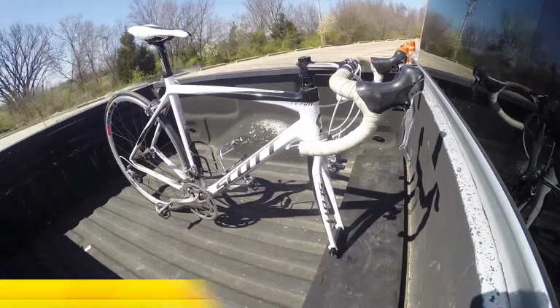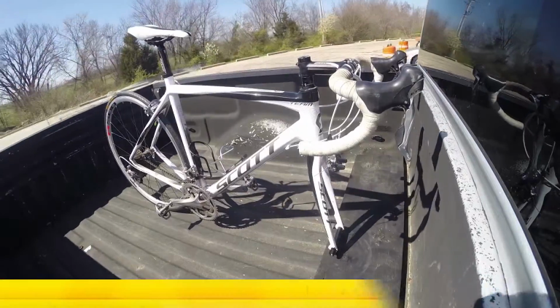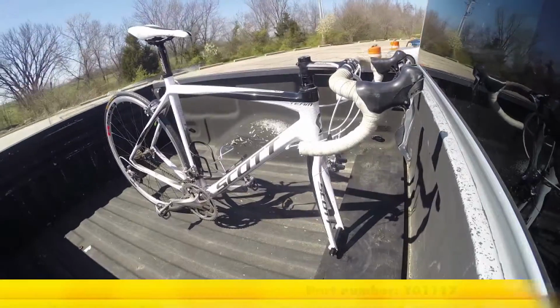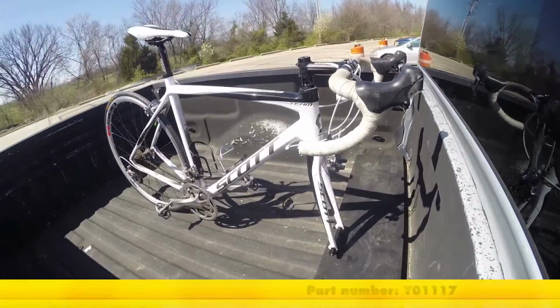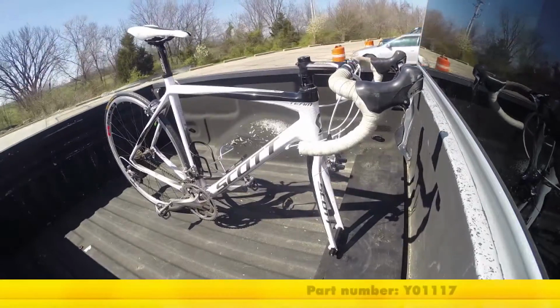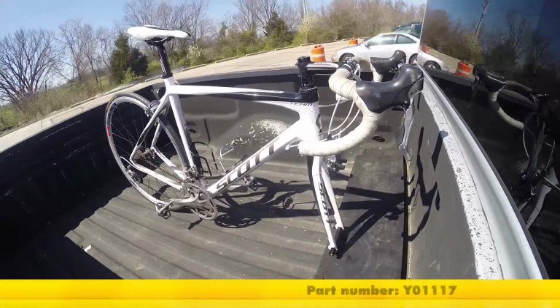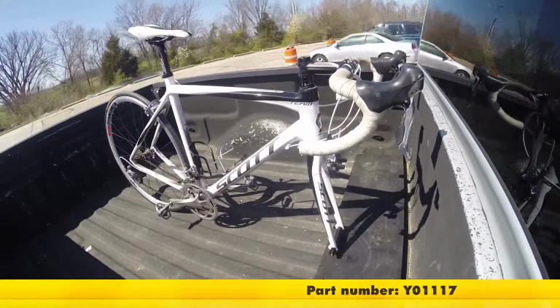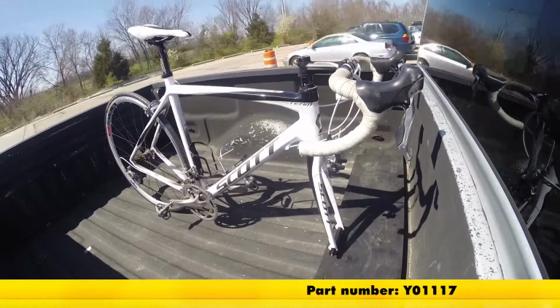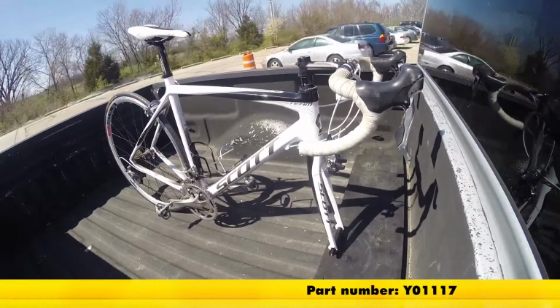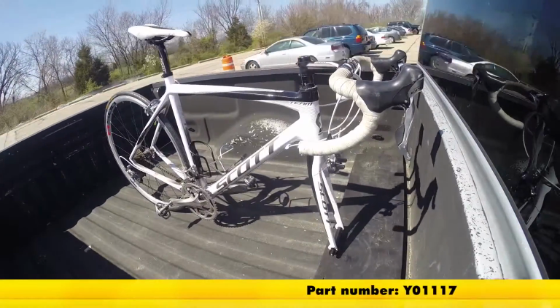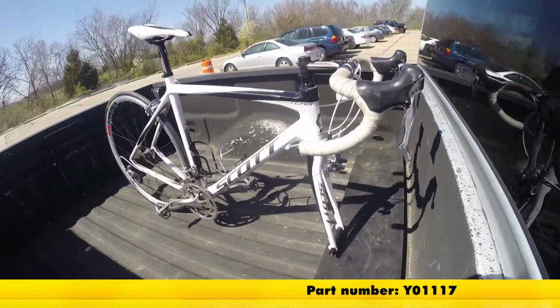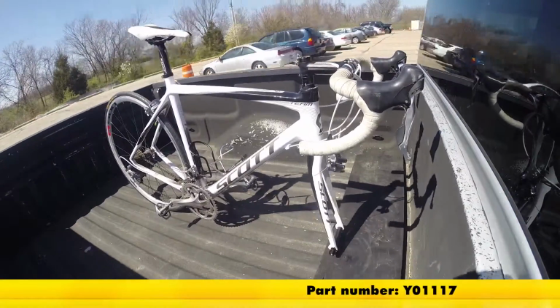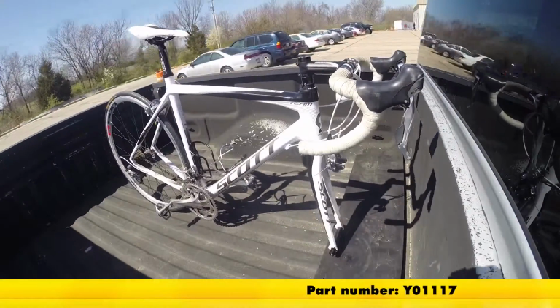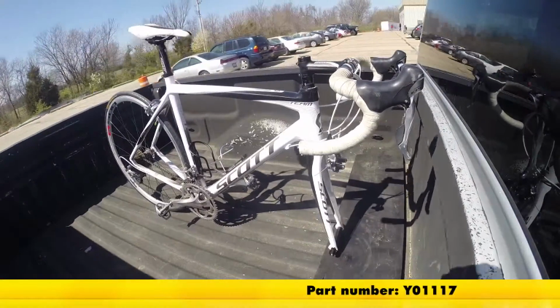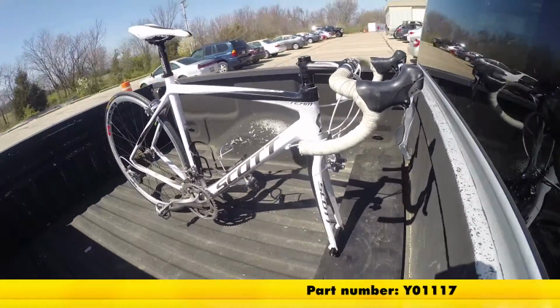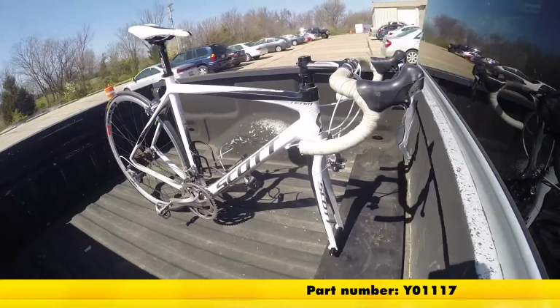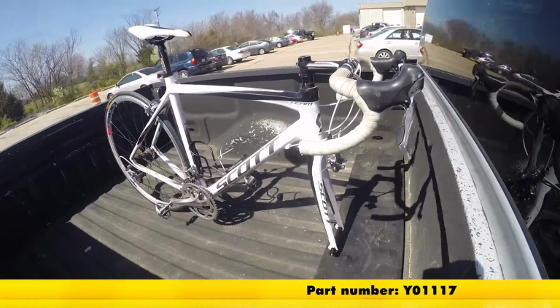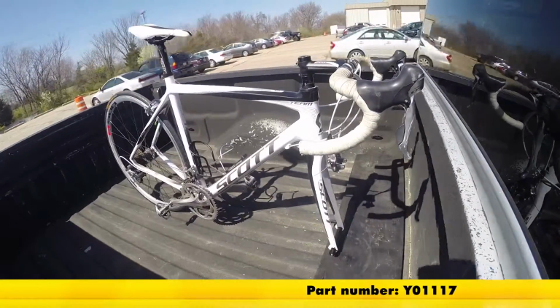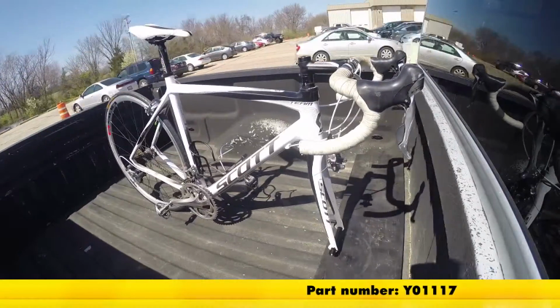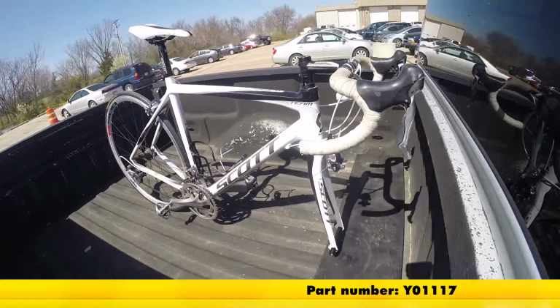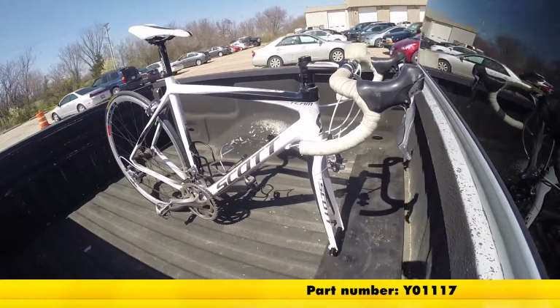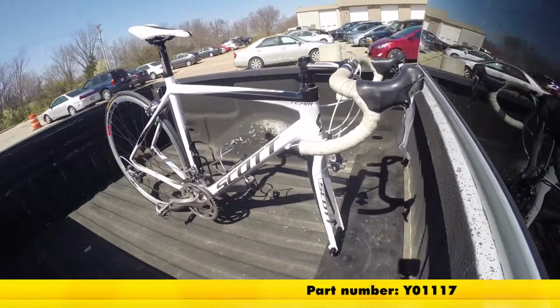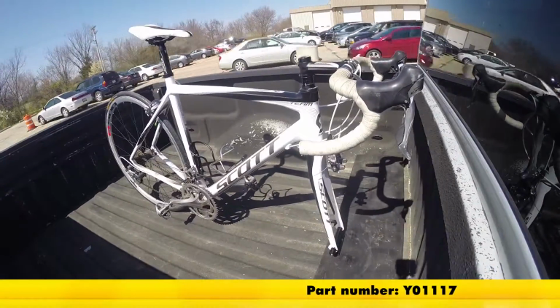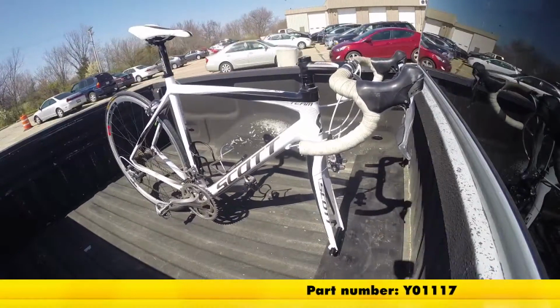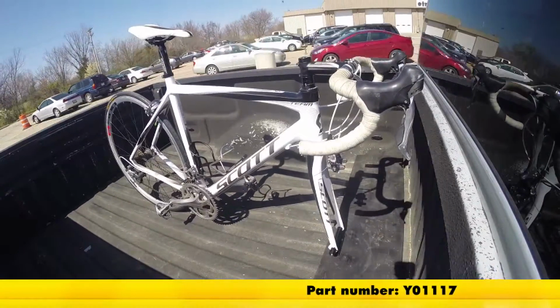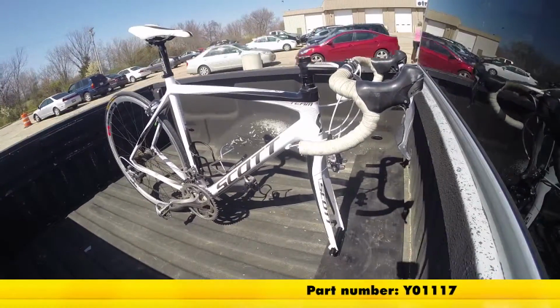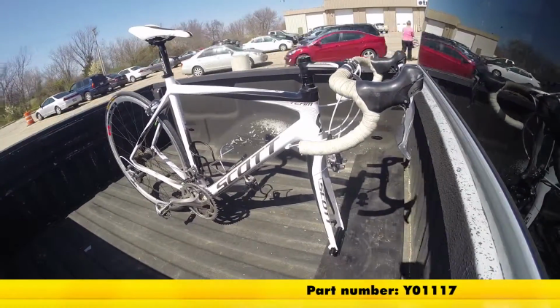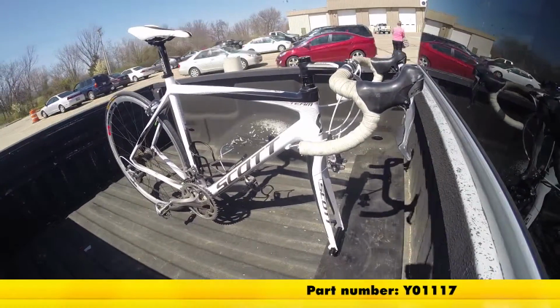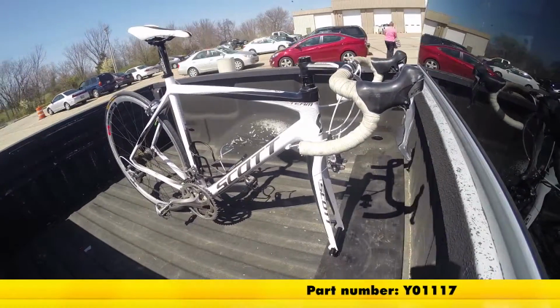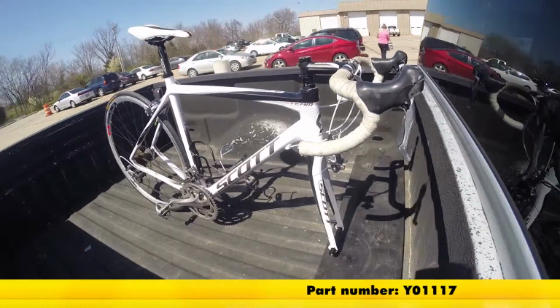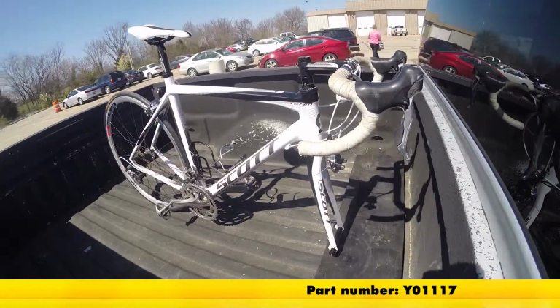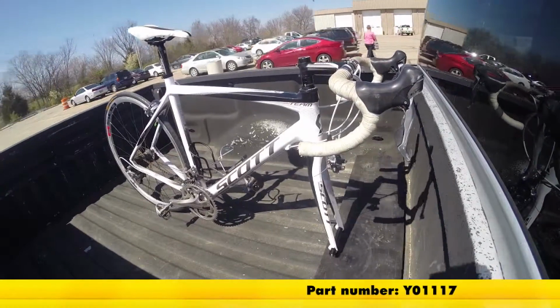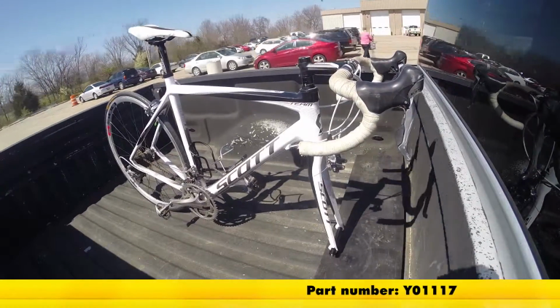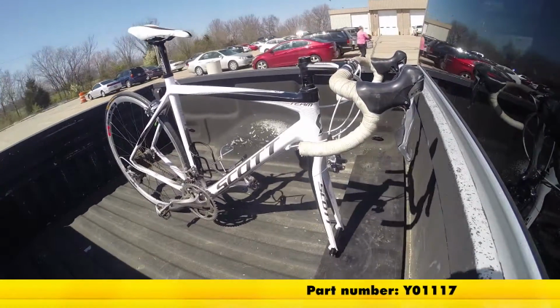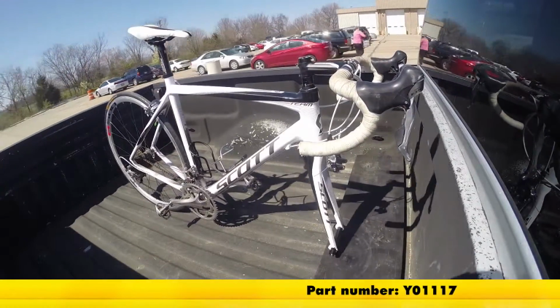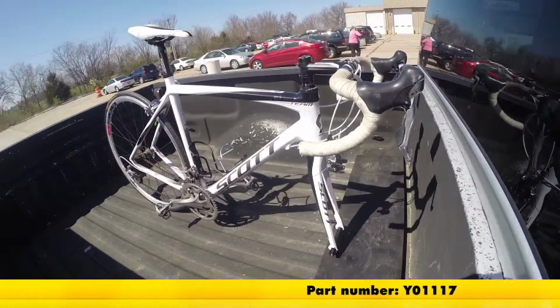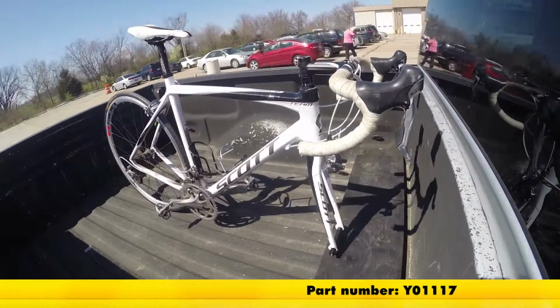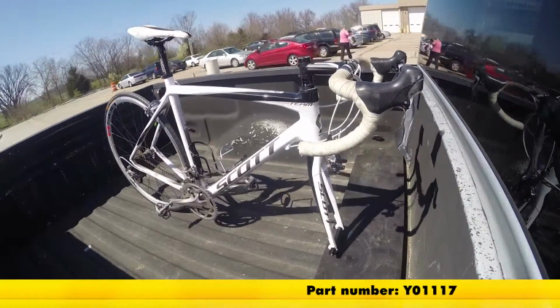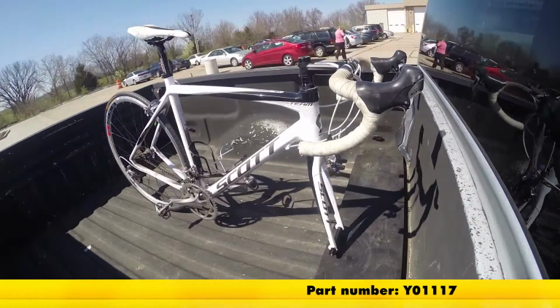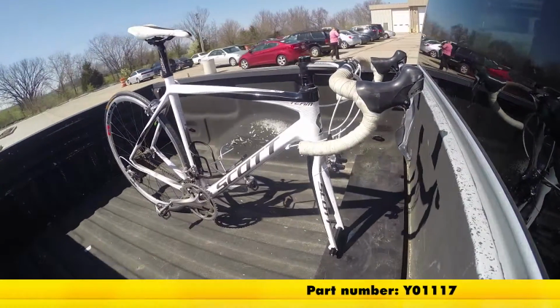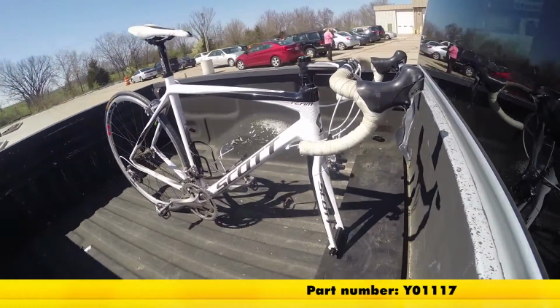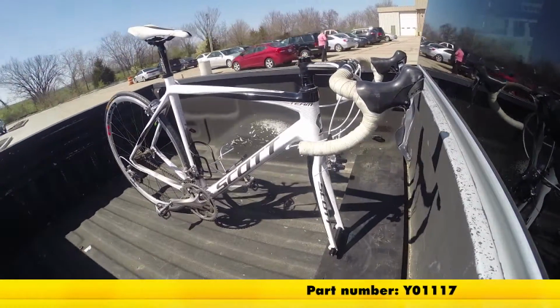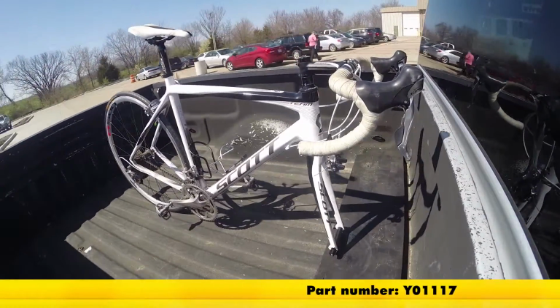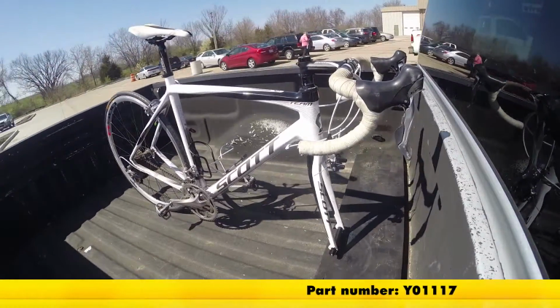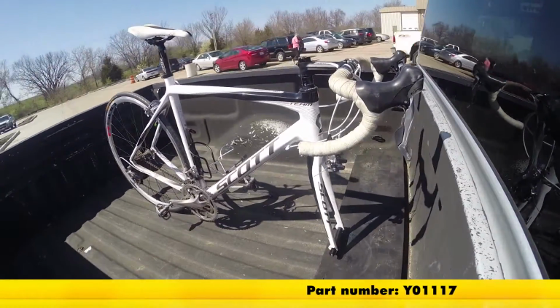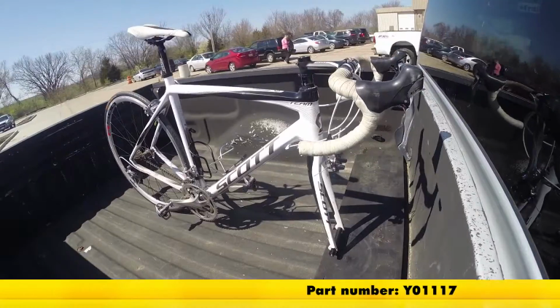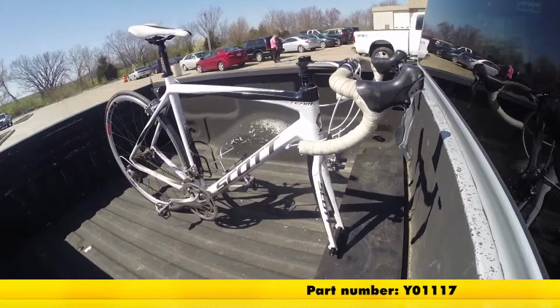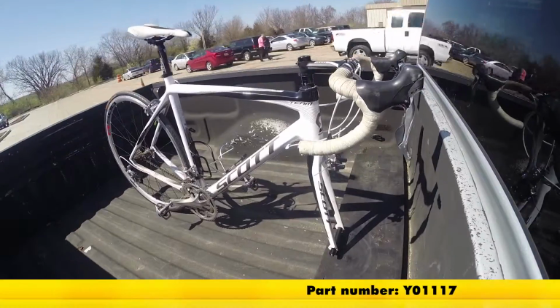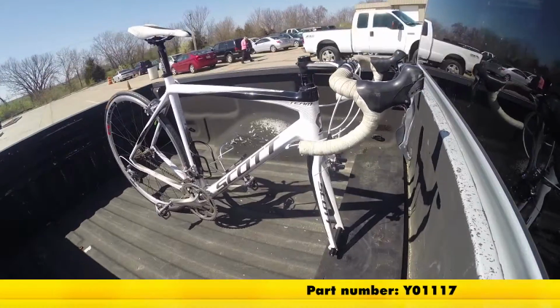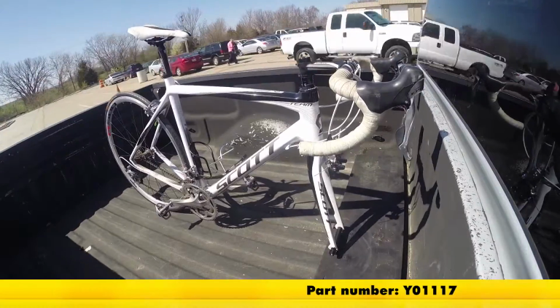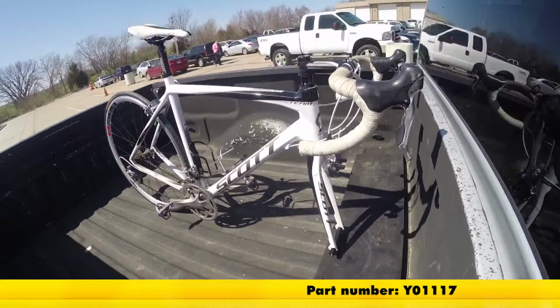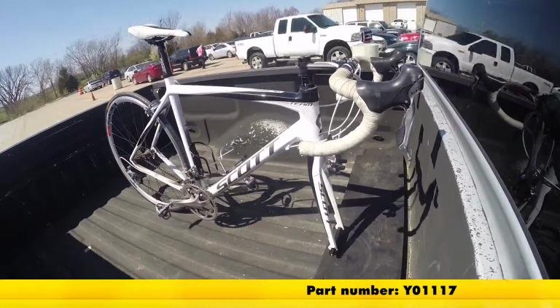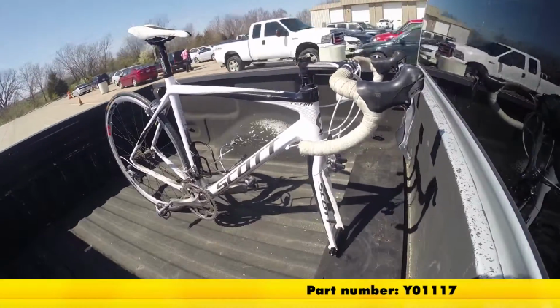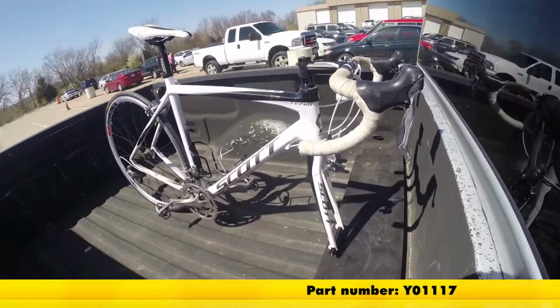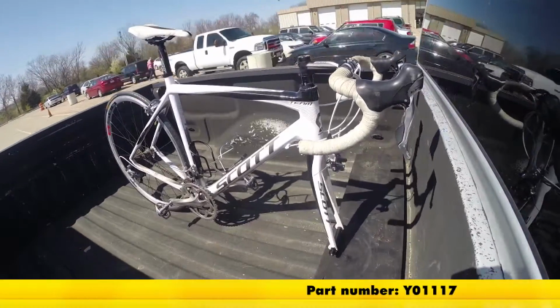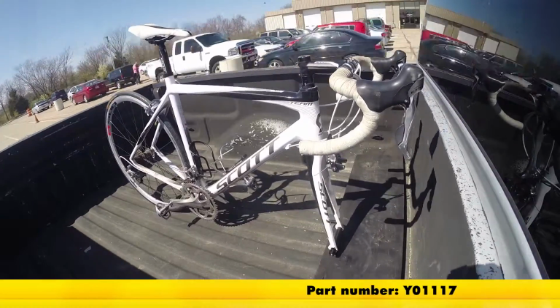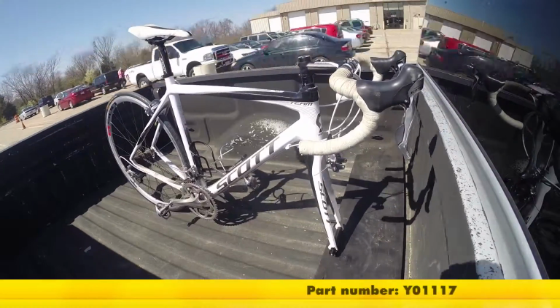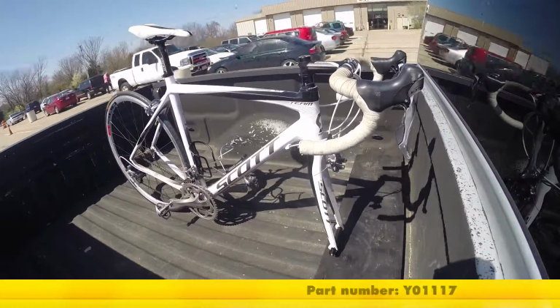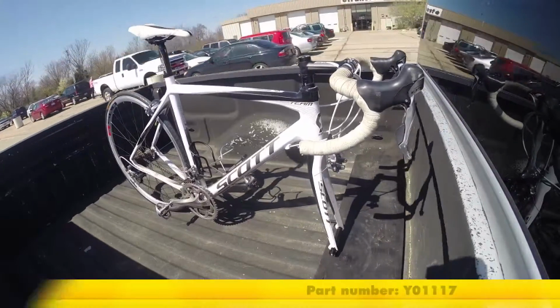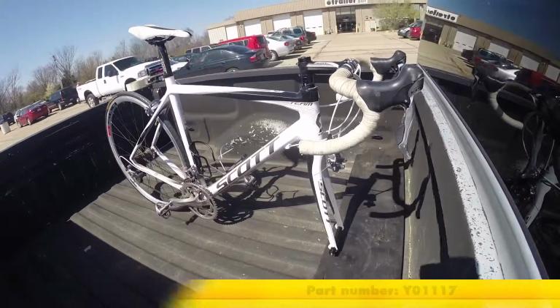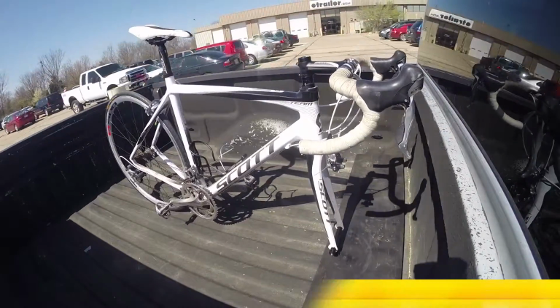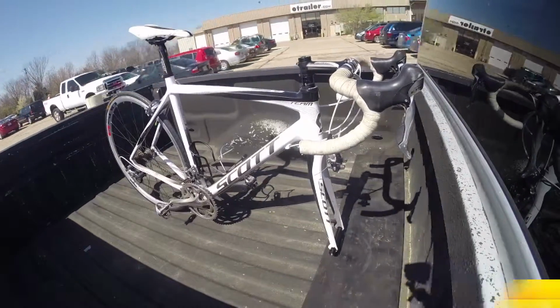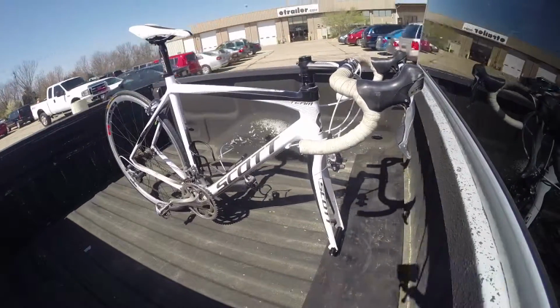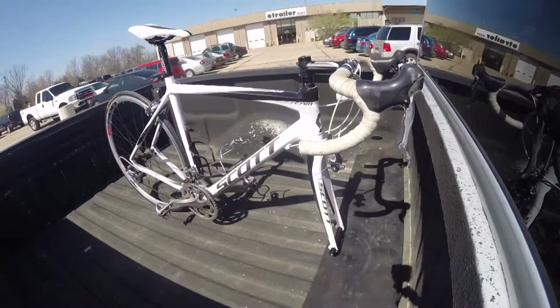Here in our test course, let's go into our slalom. This is going to show side-to-side action, such as going around corners or evasive maneuvering.